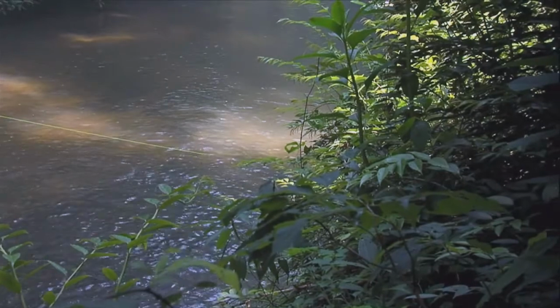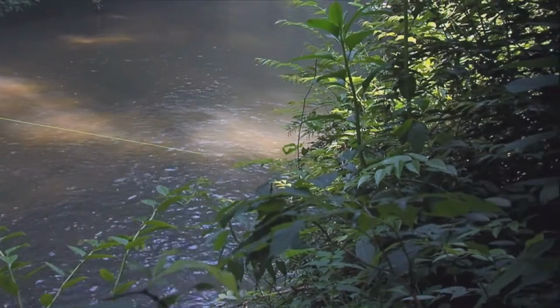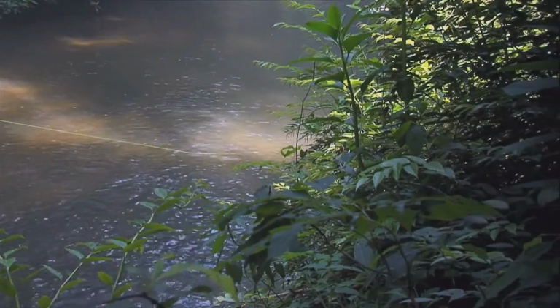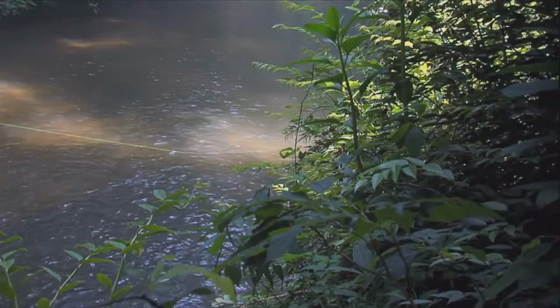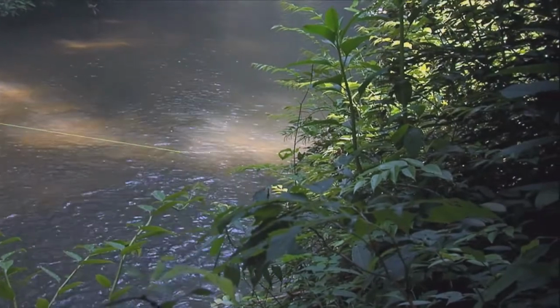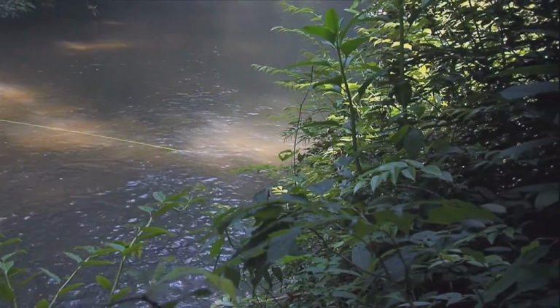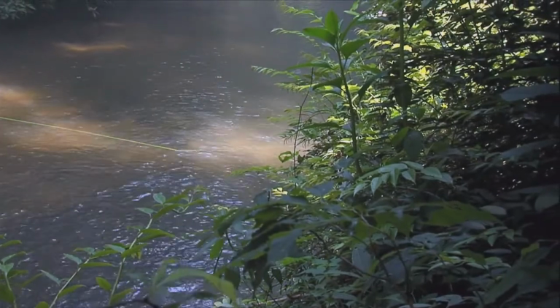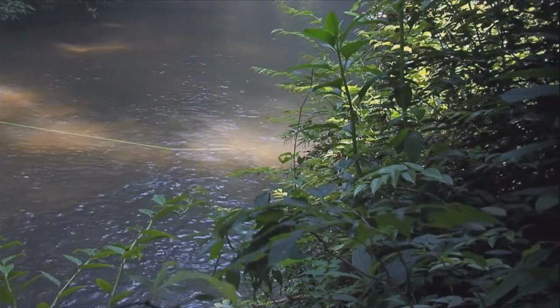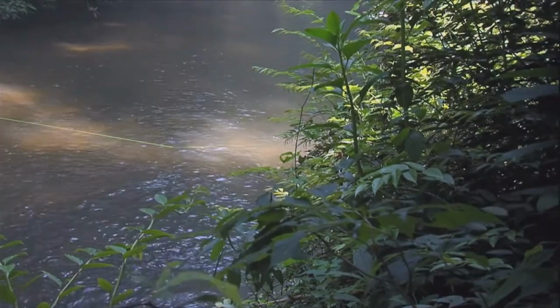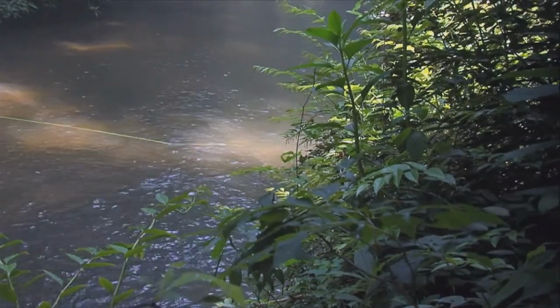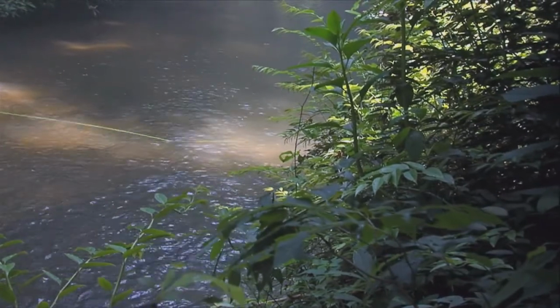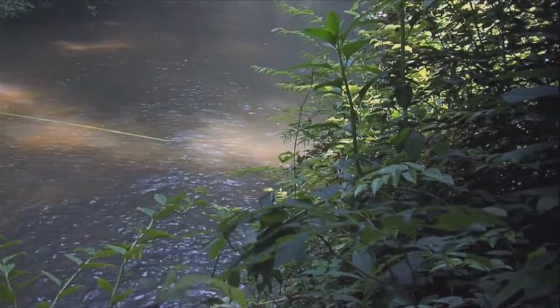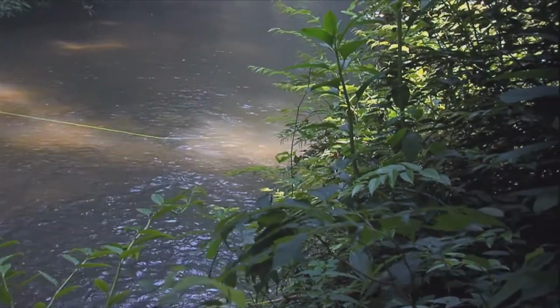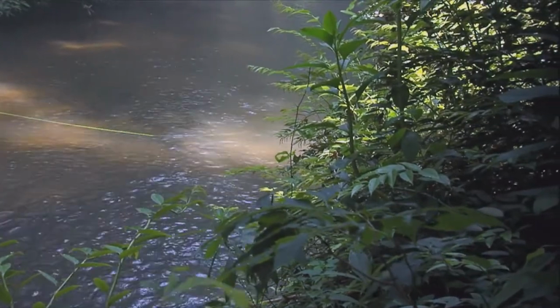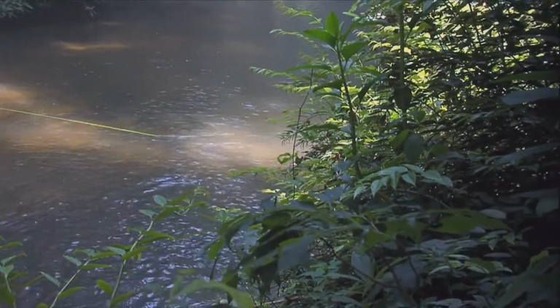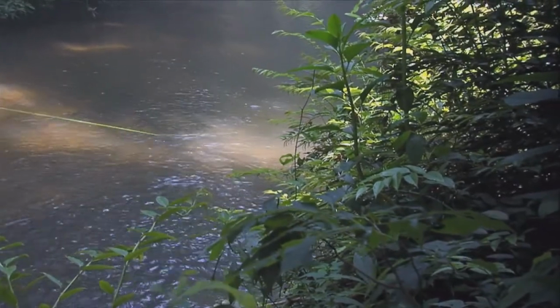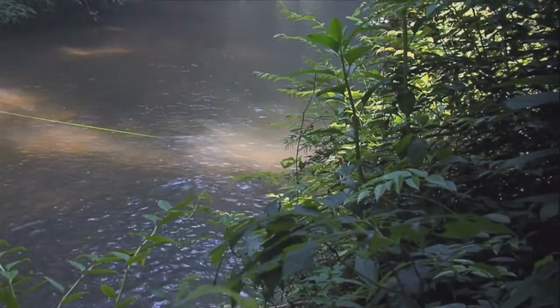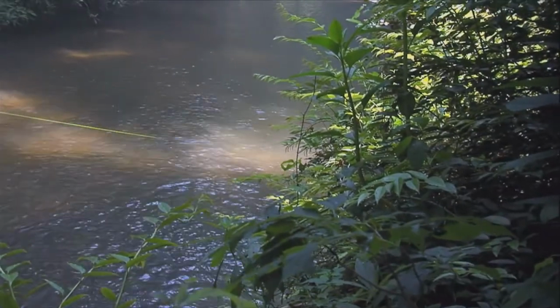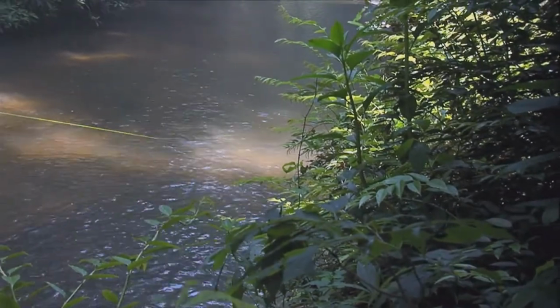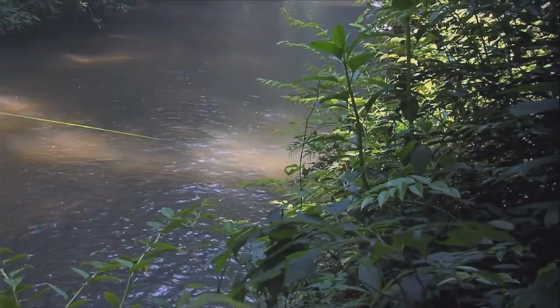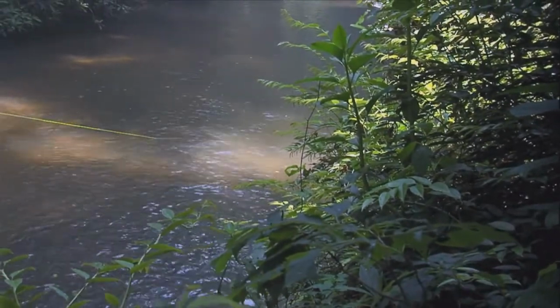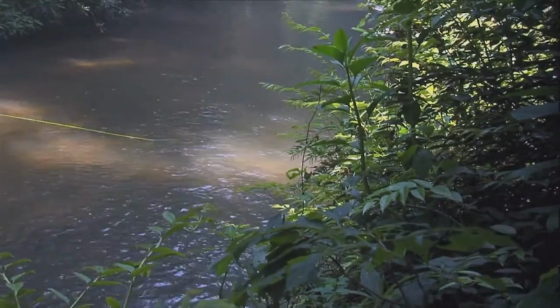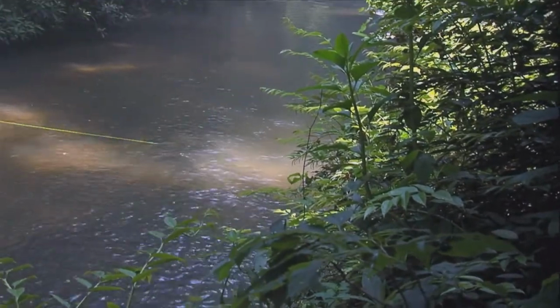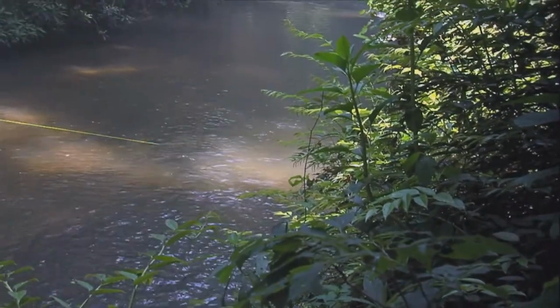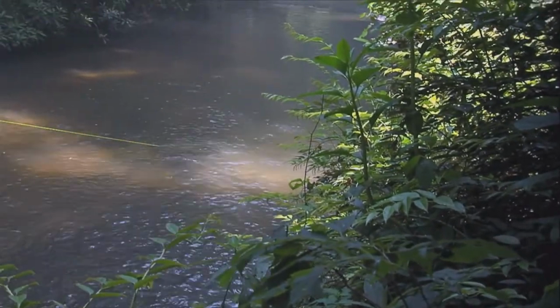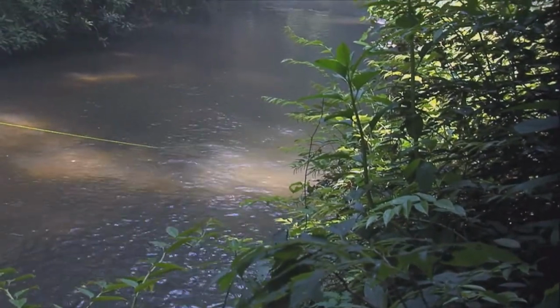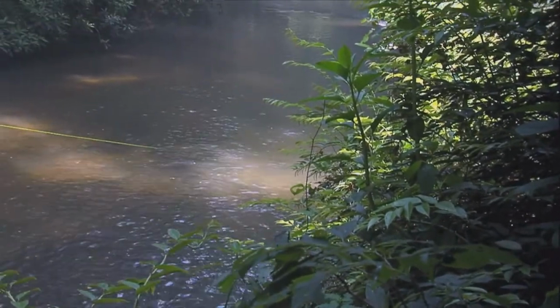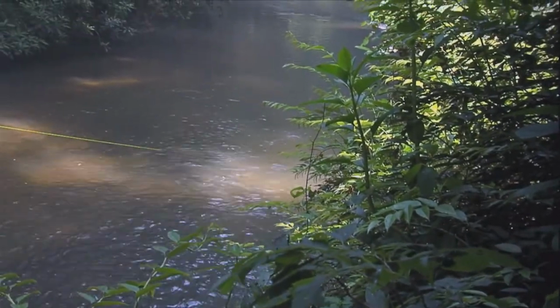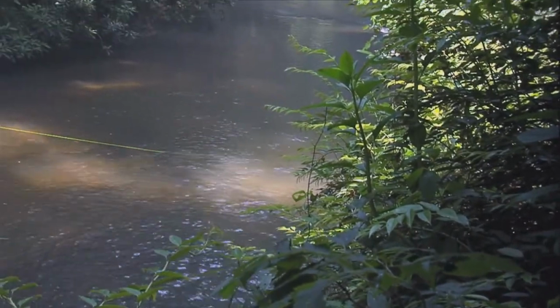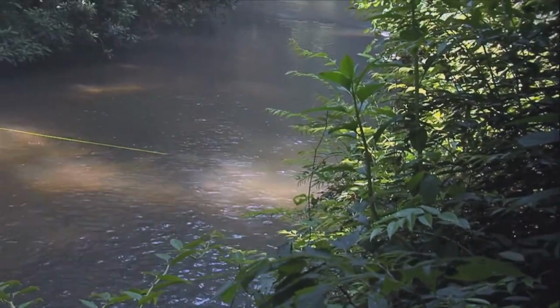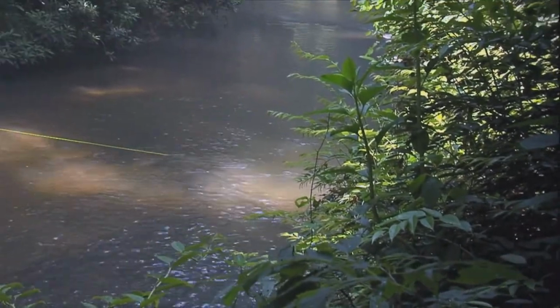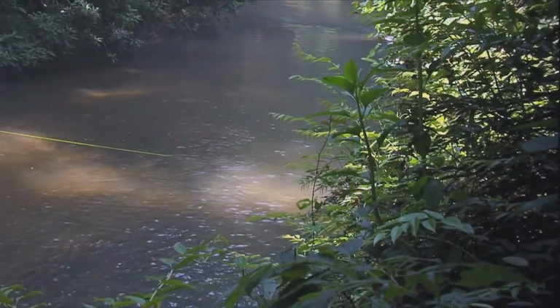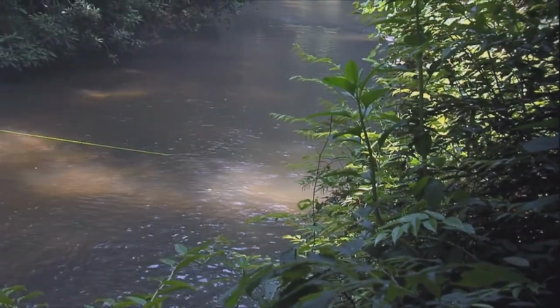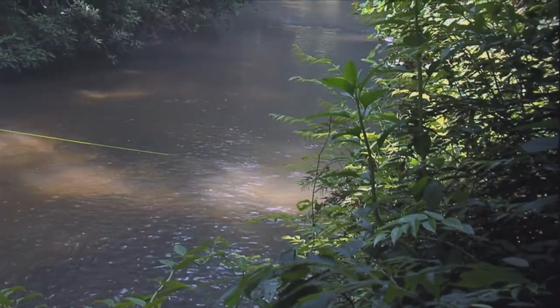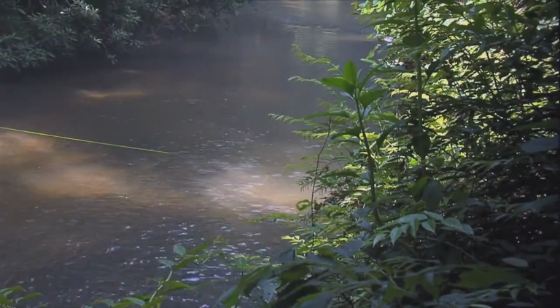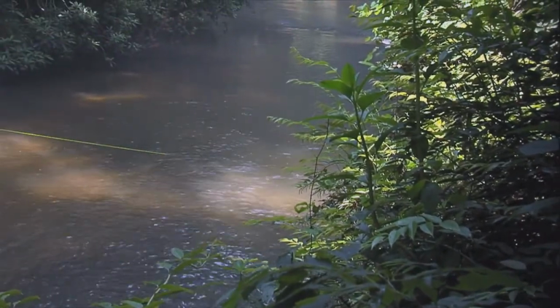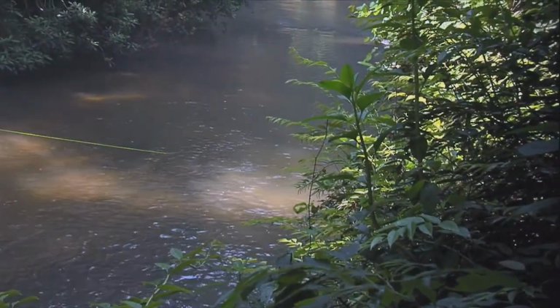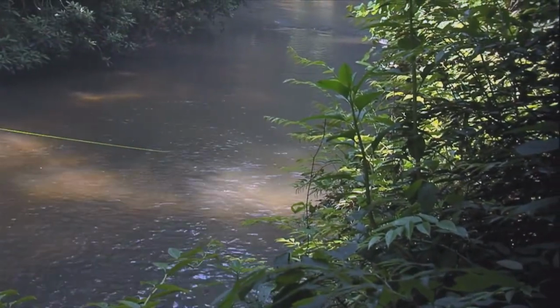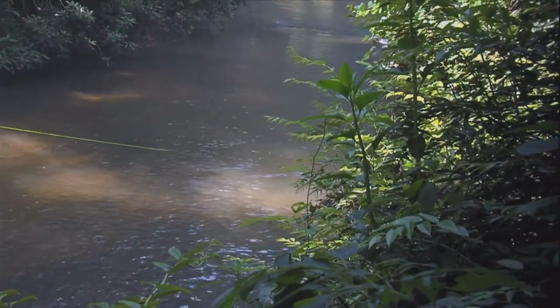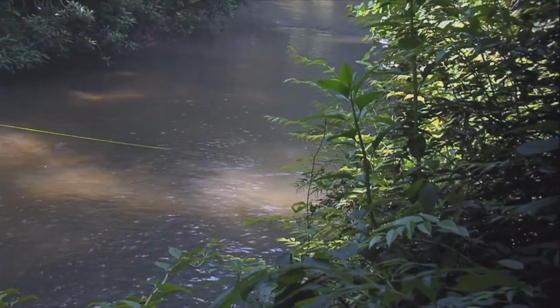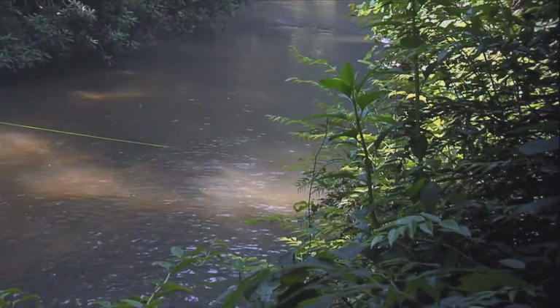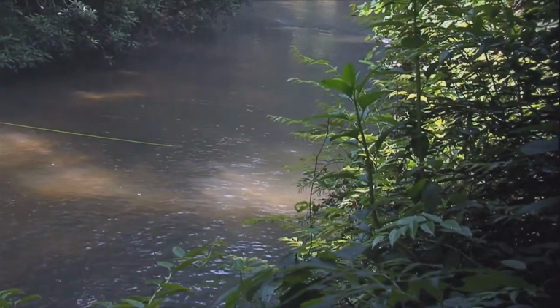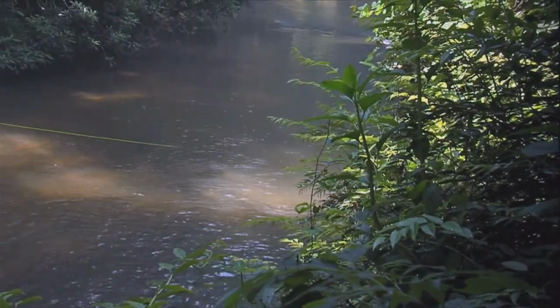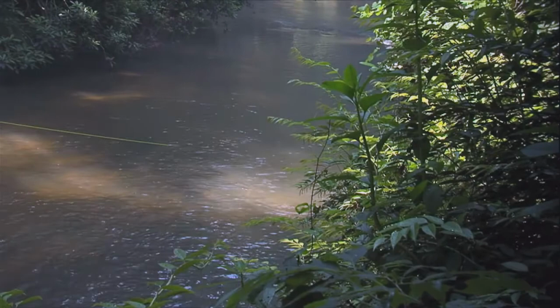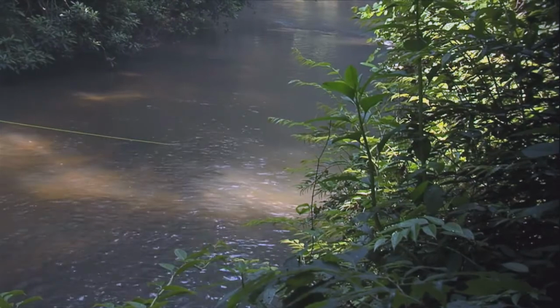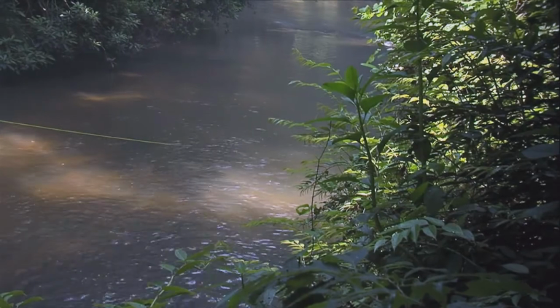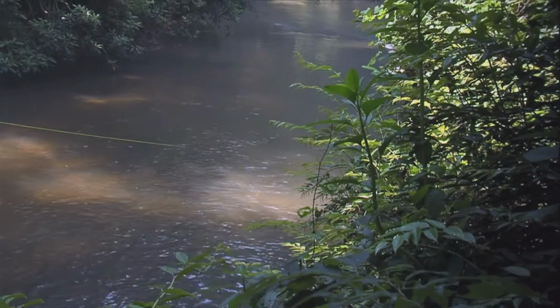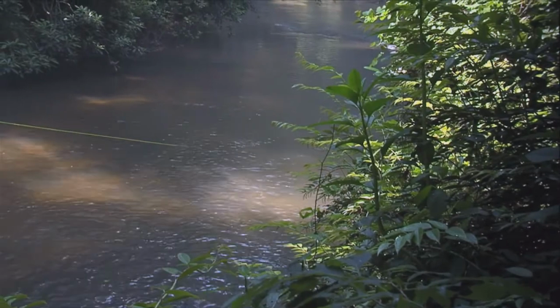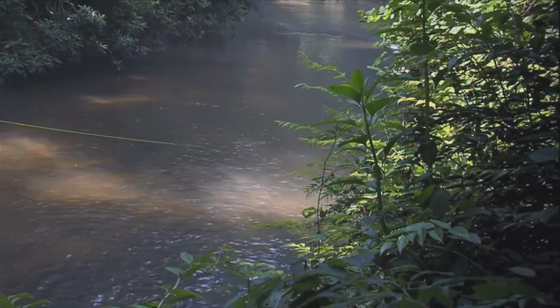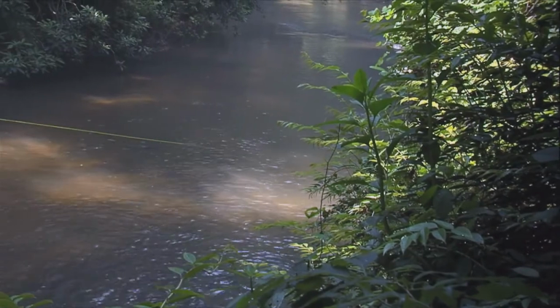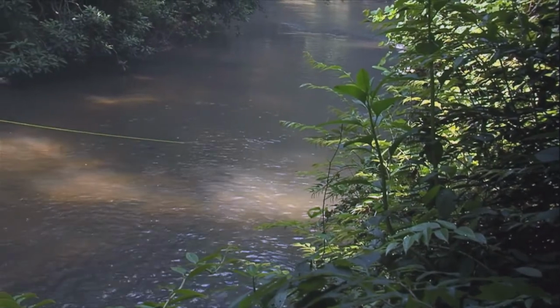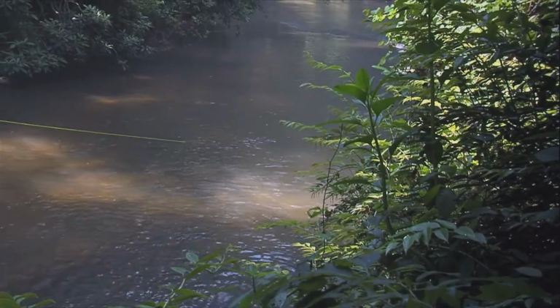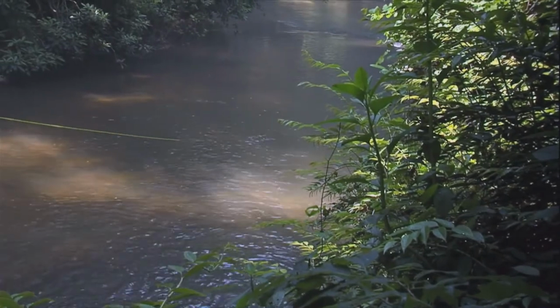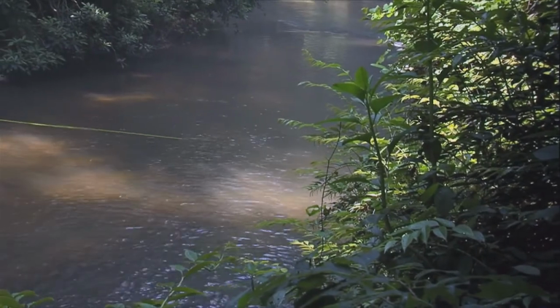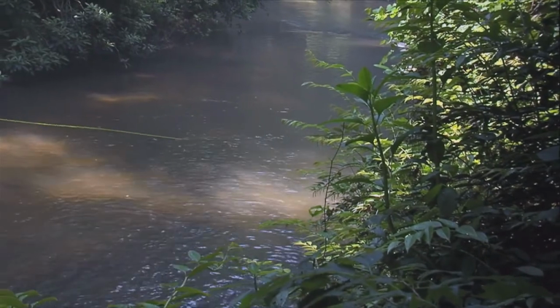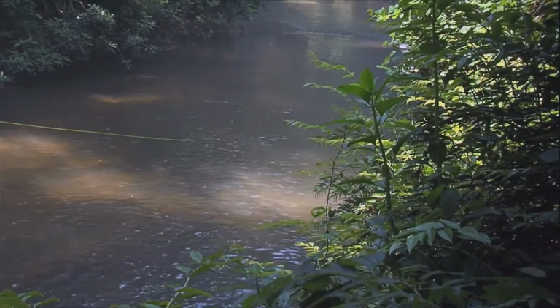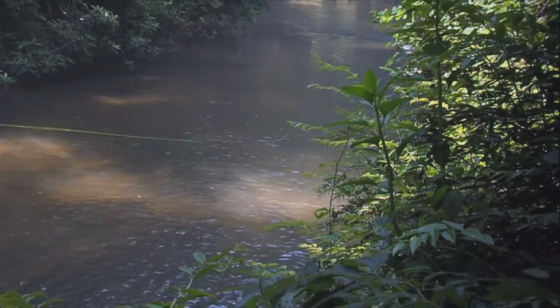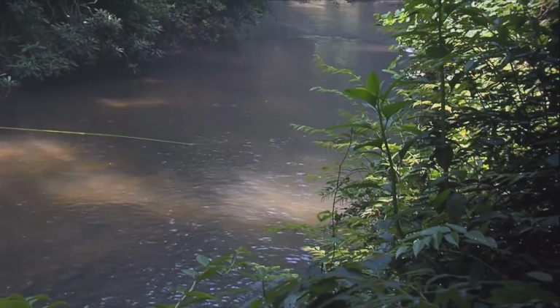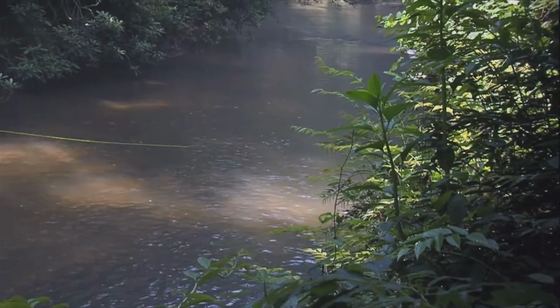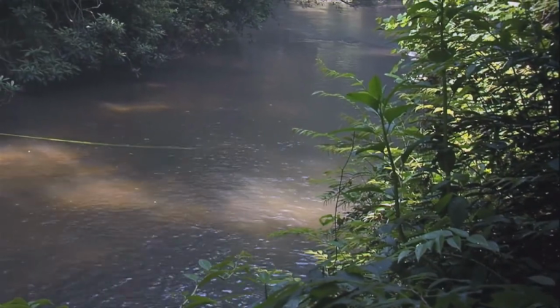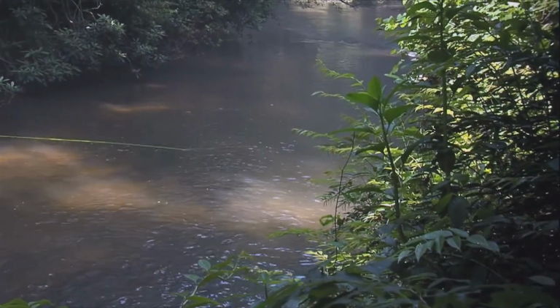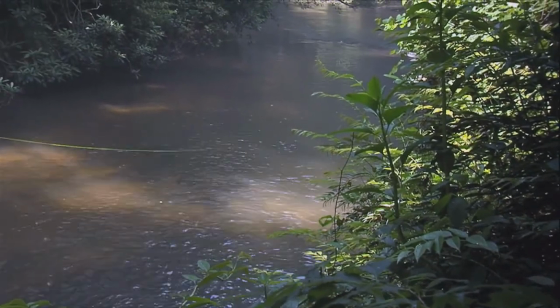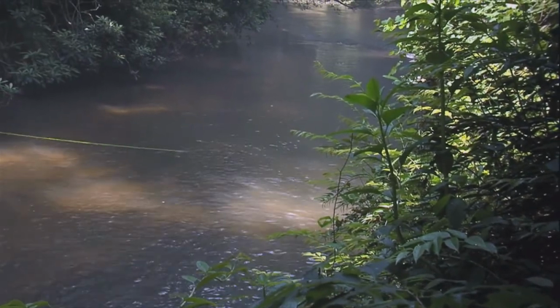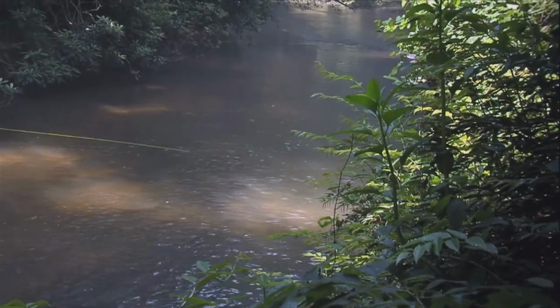Are these native trout that were born in this river? Yes. We have natural reproduction in here.